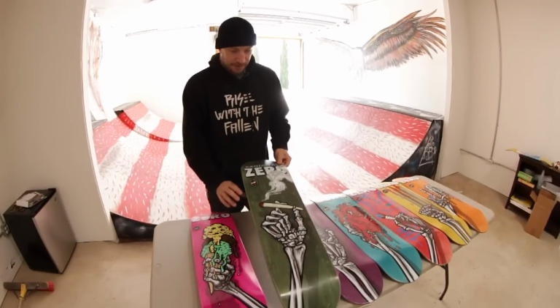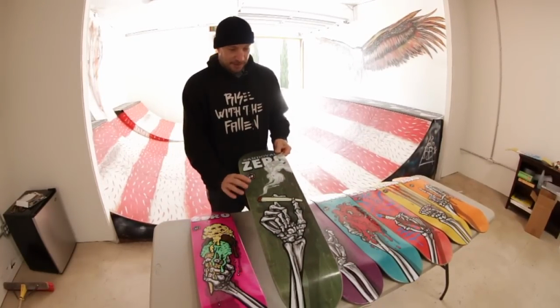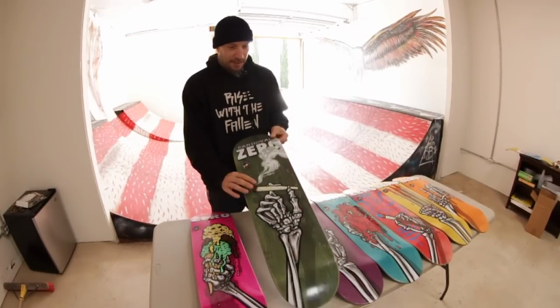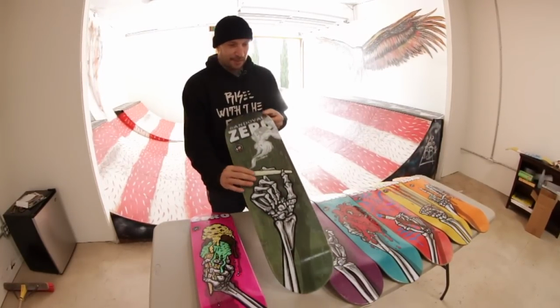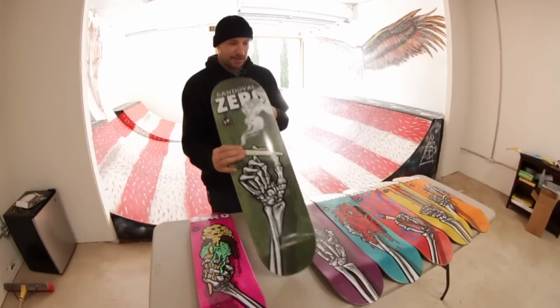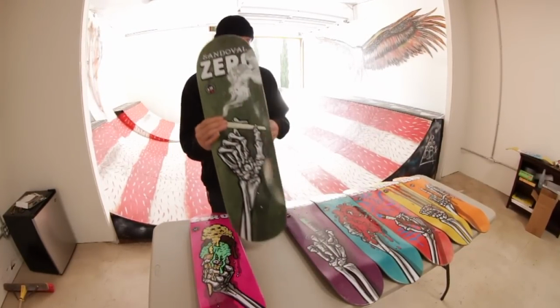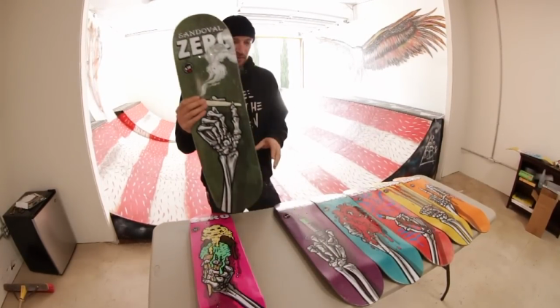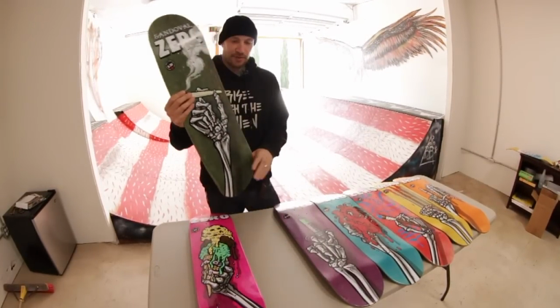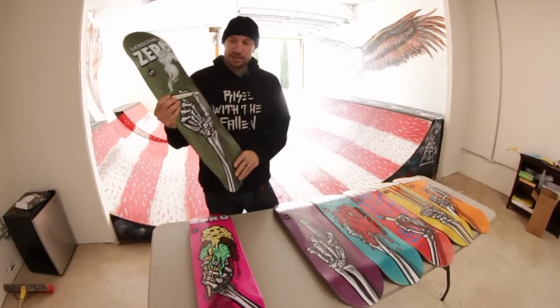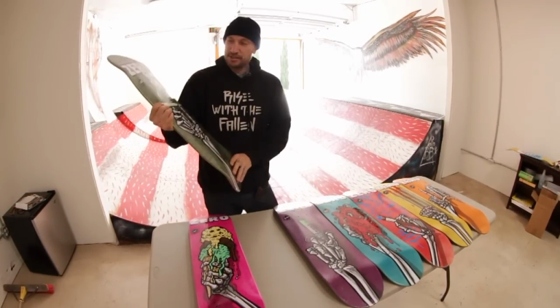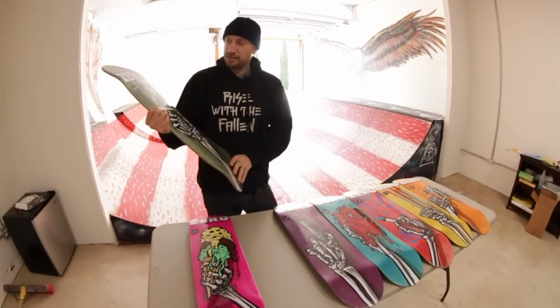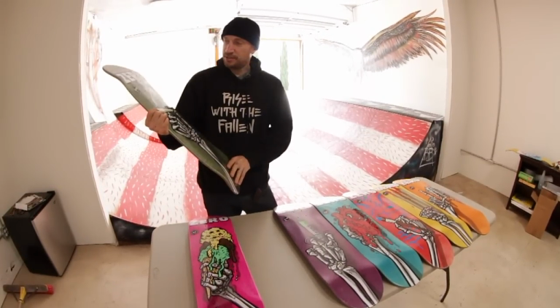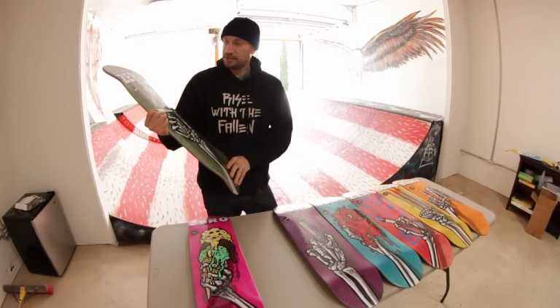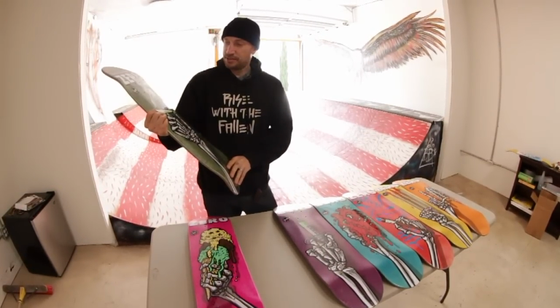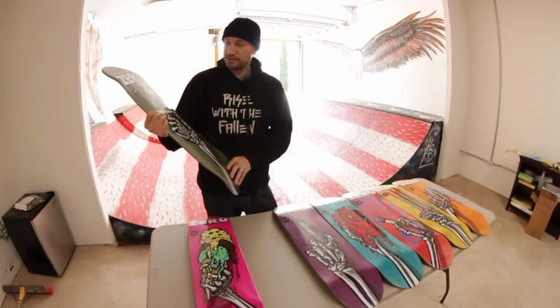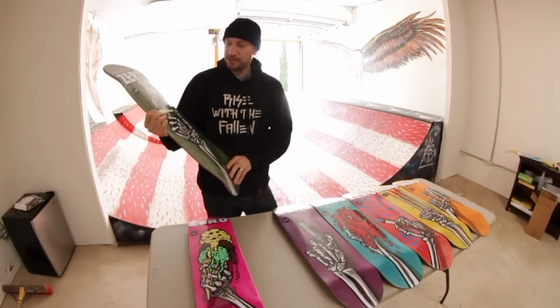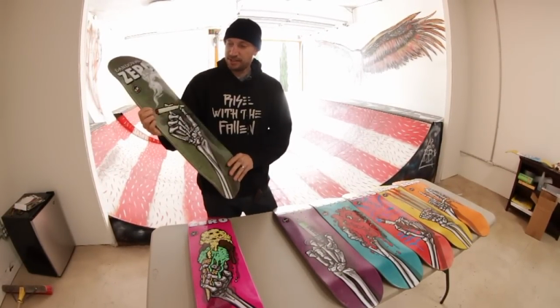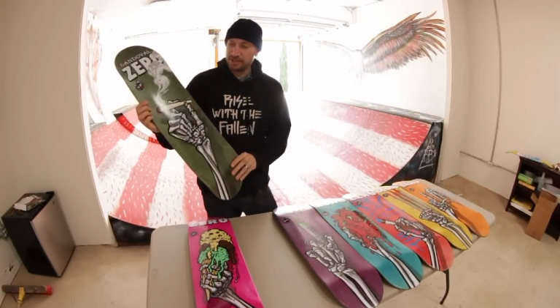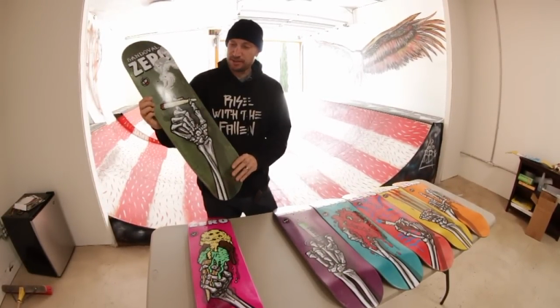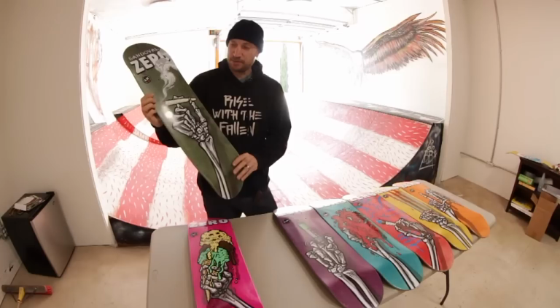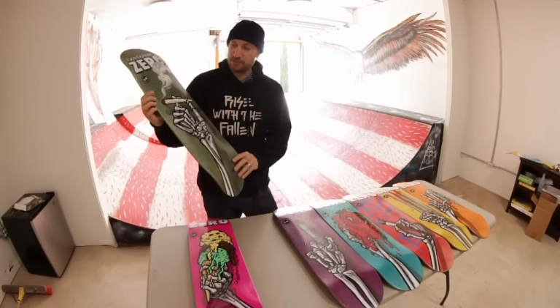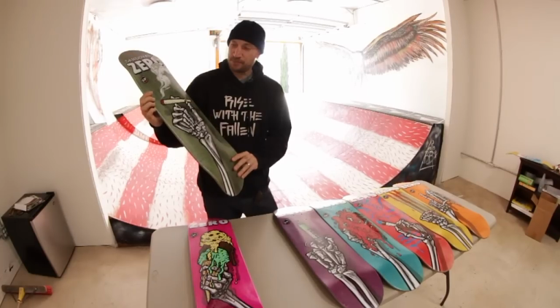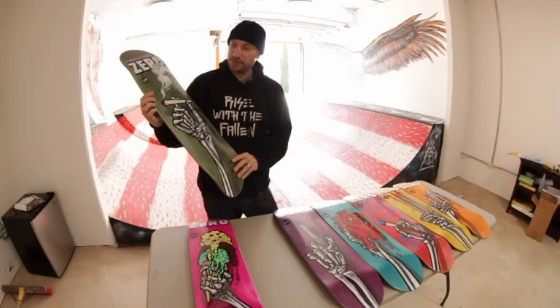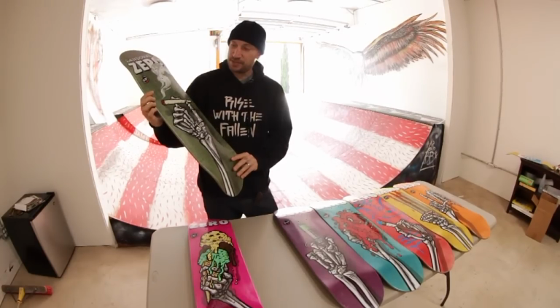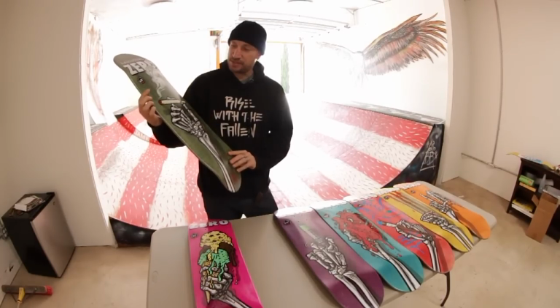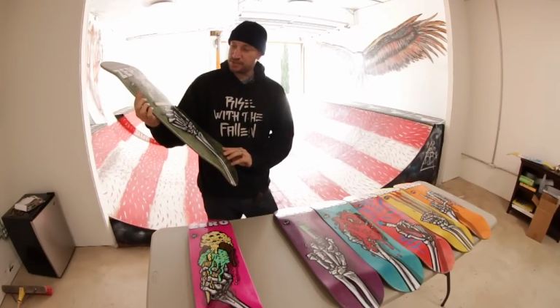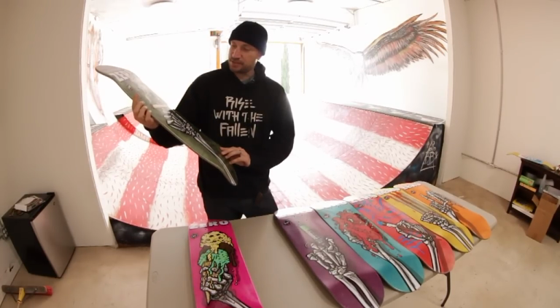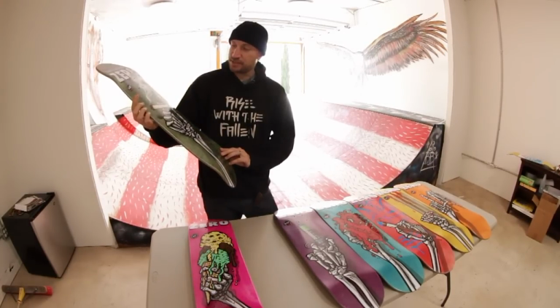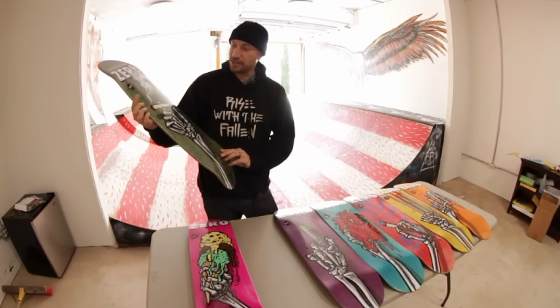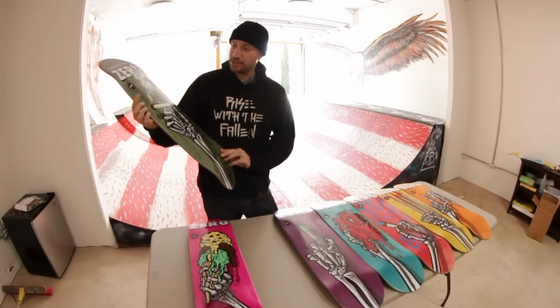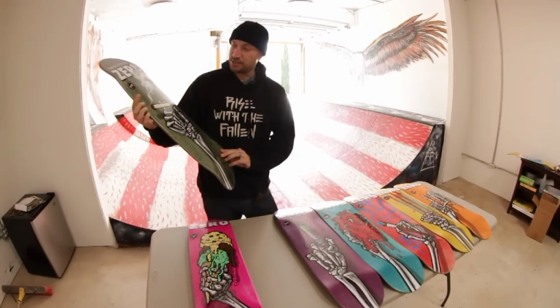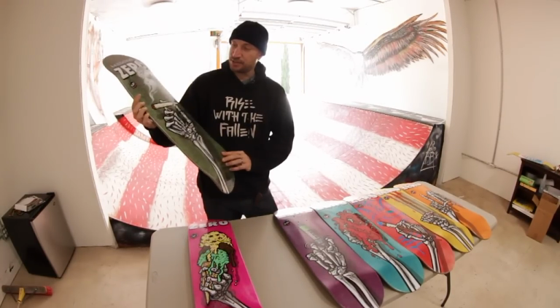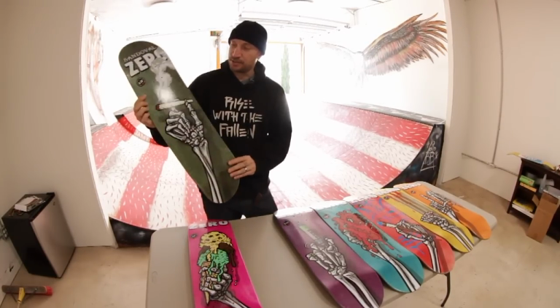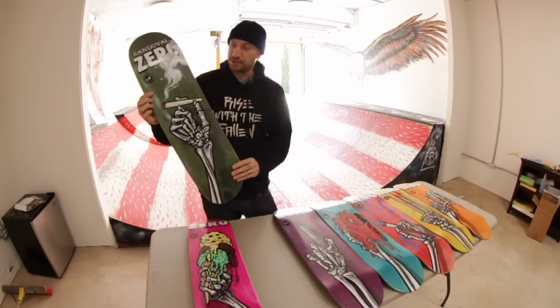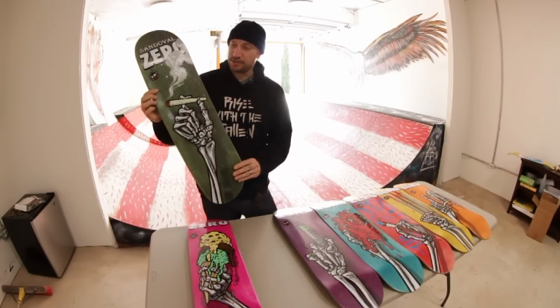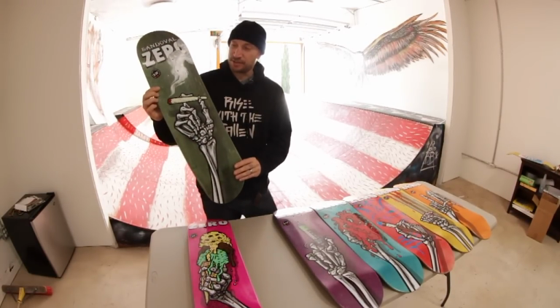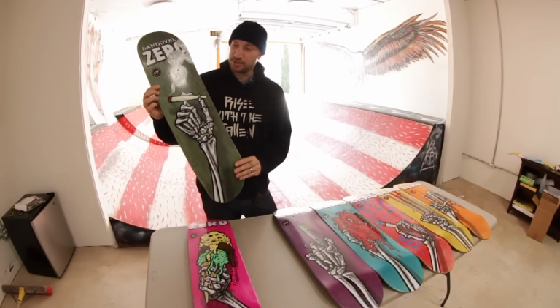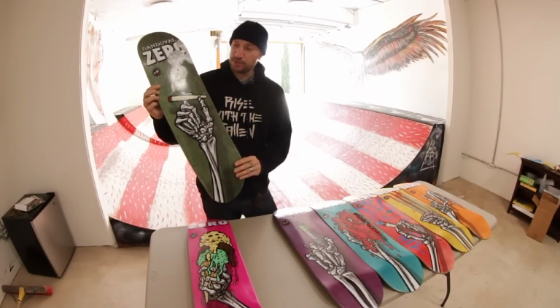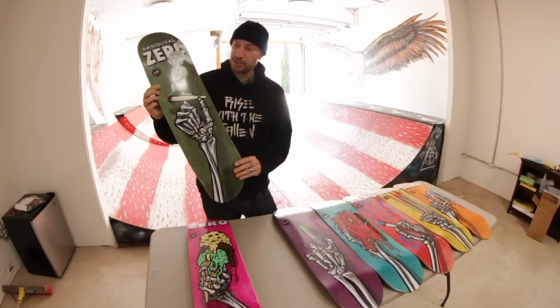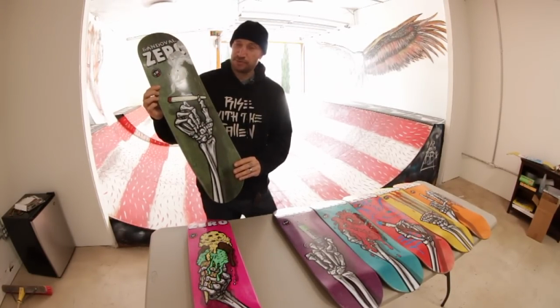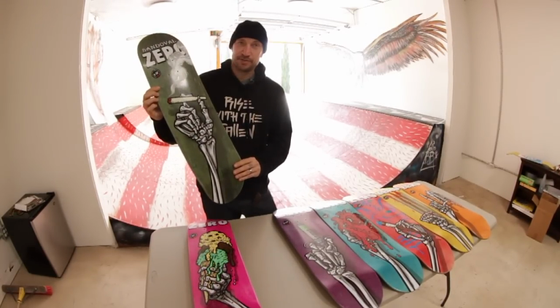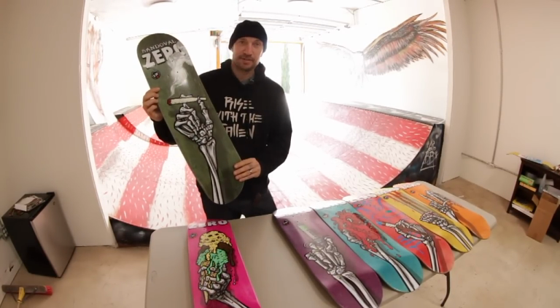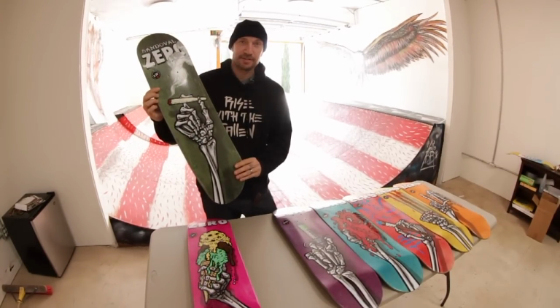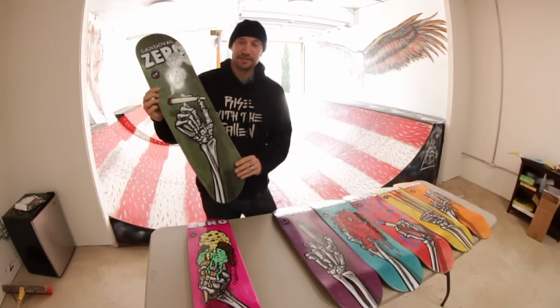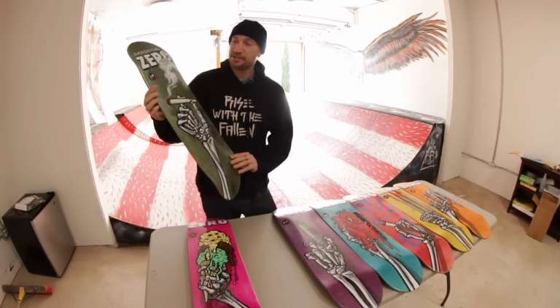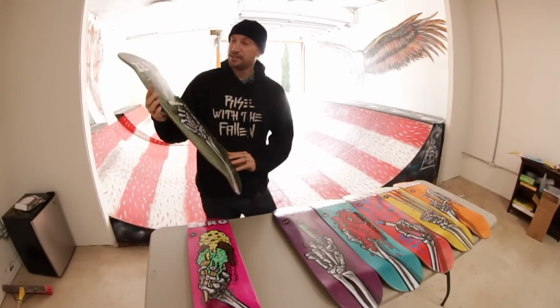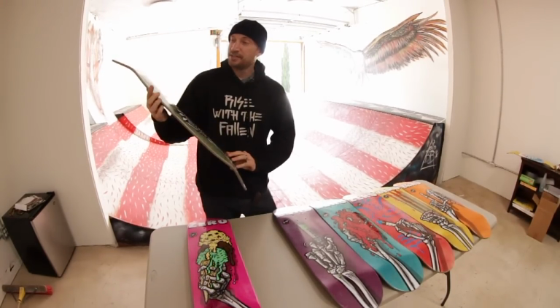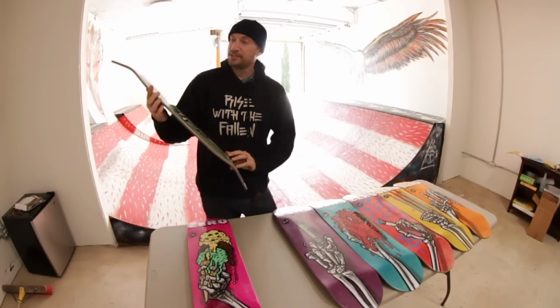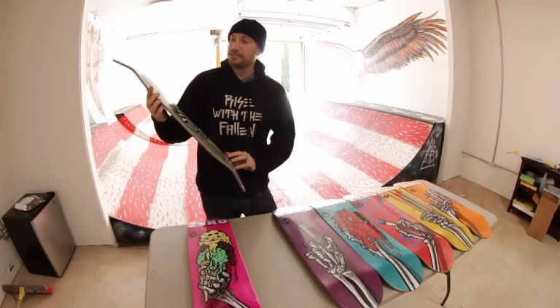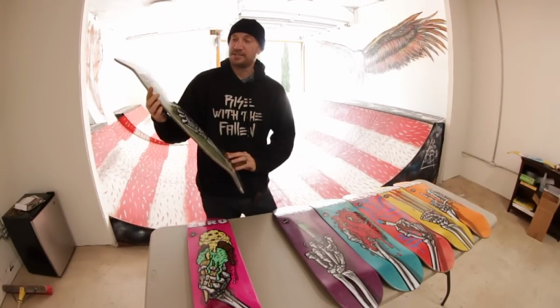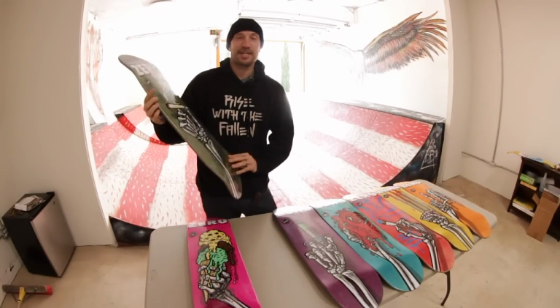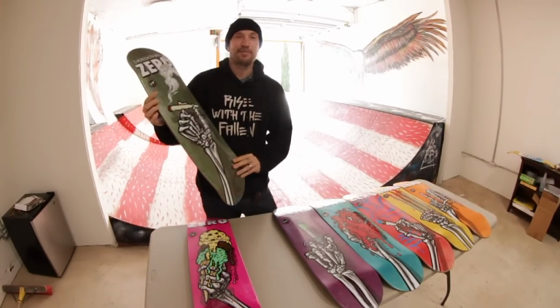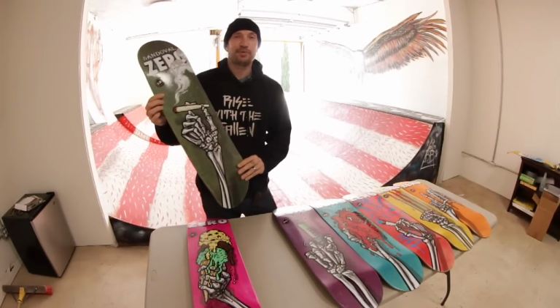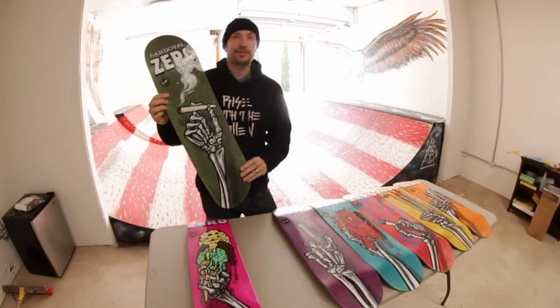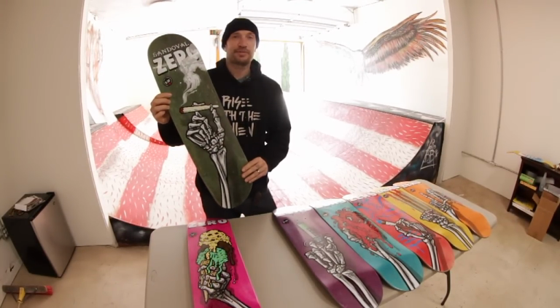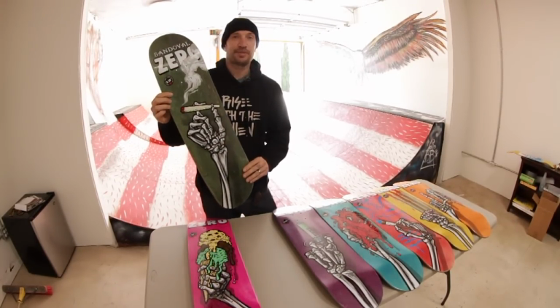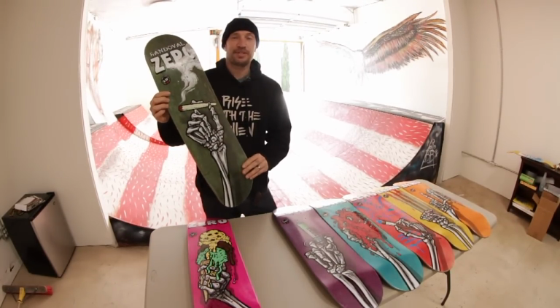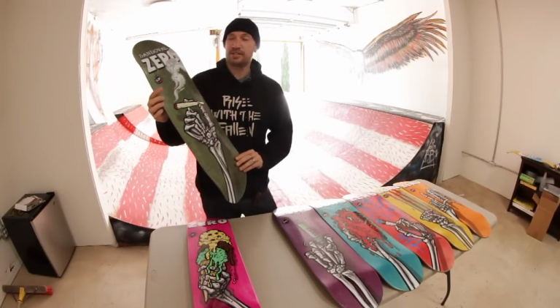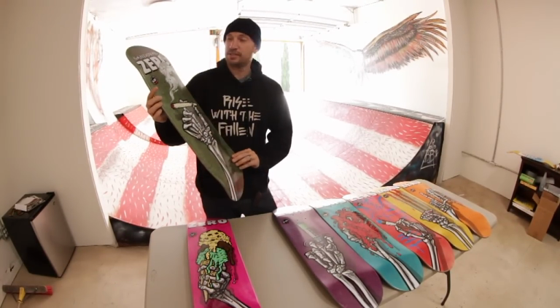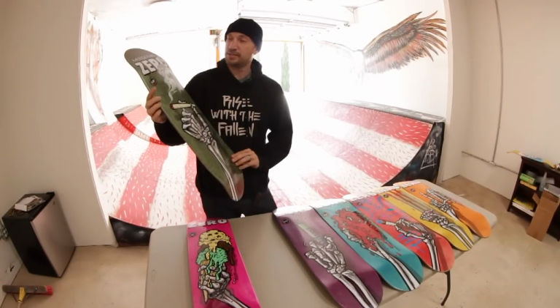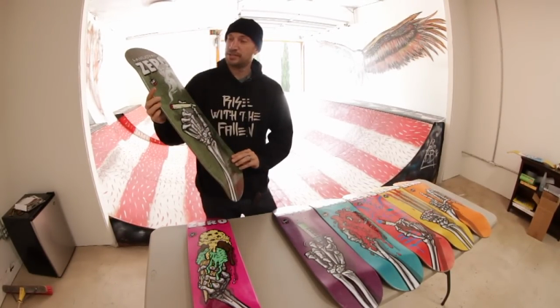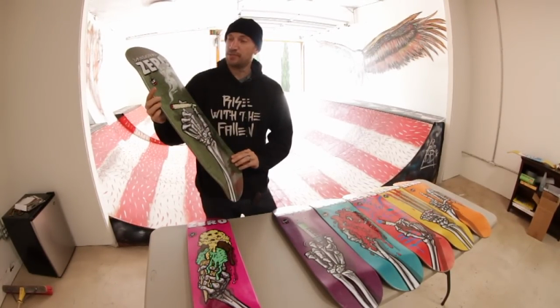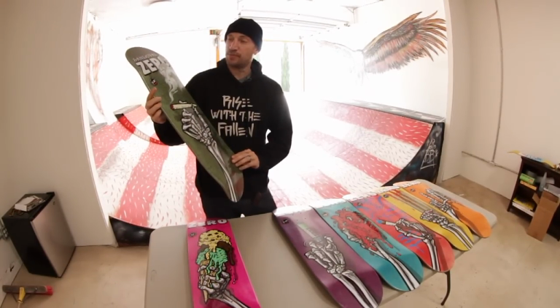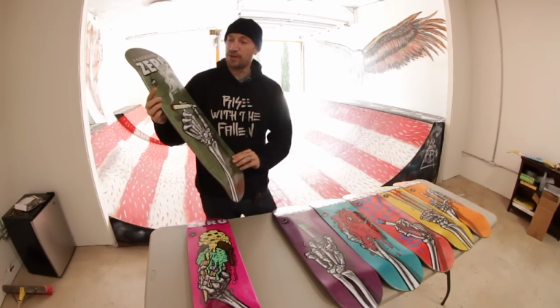Tommy Sandoval's board has got a spliff on it. This one is 8.375.